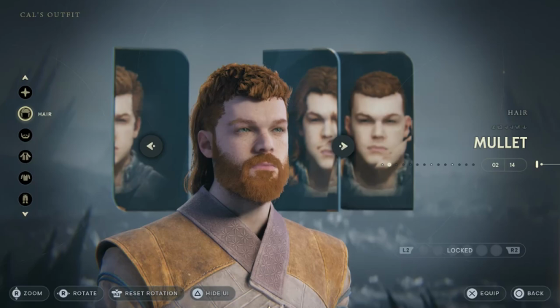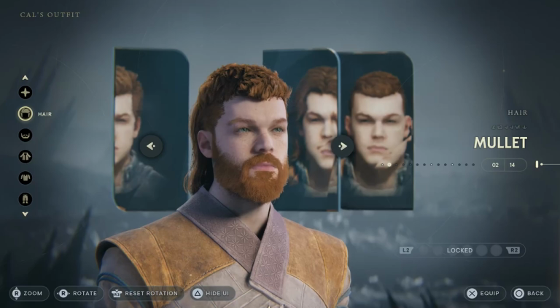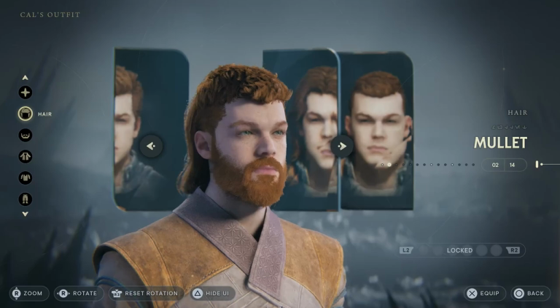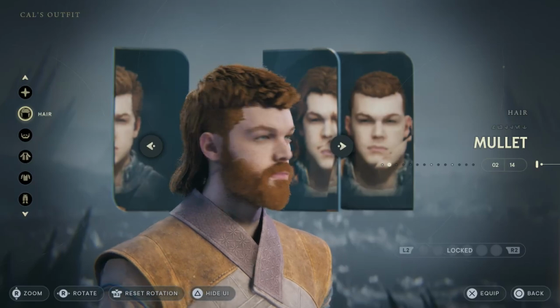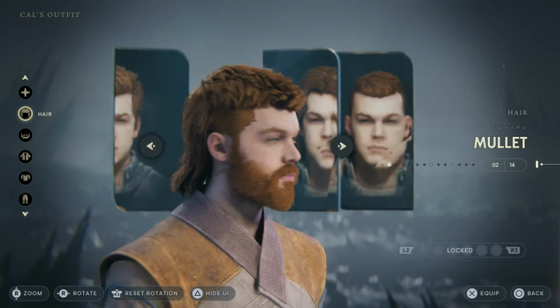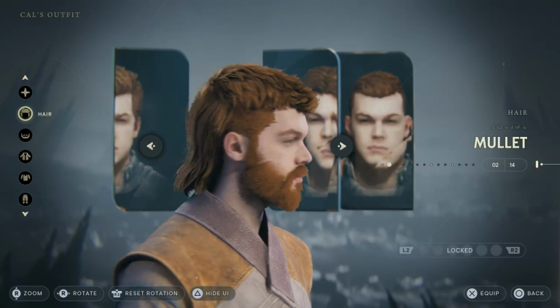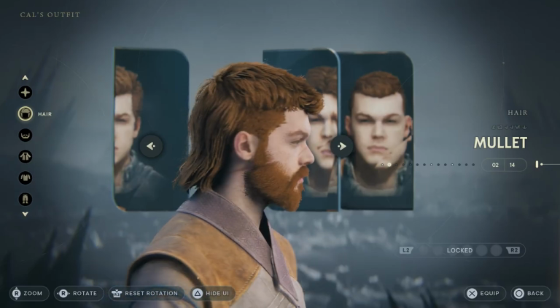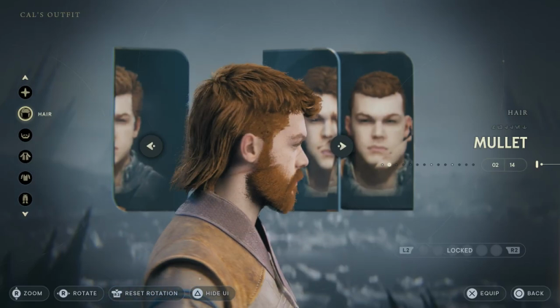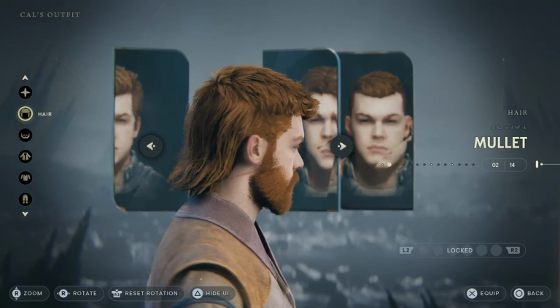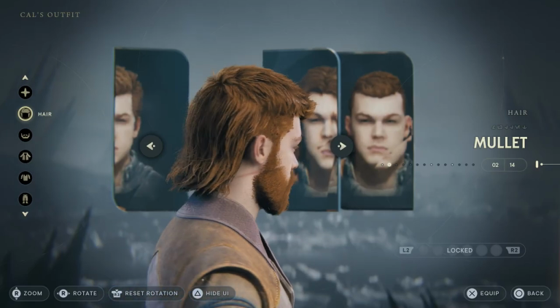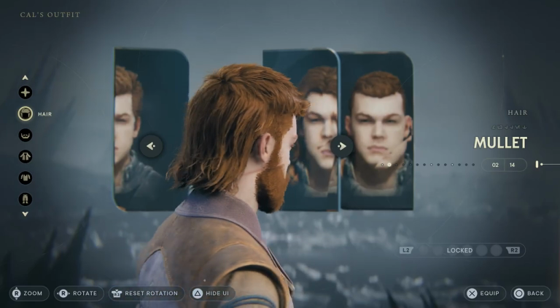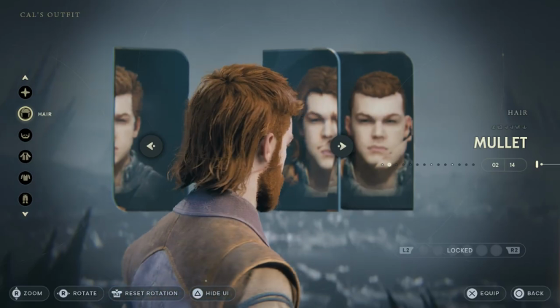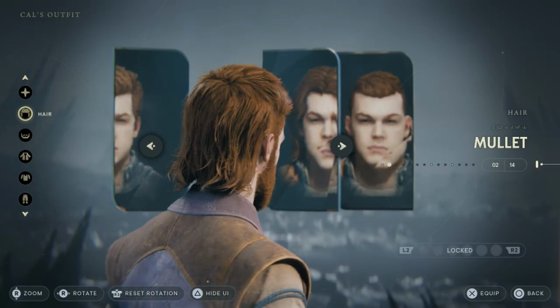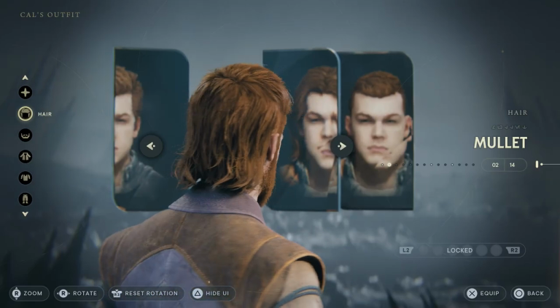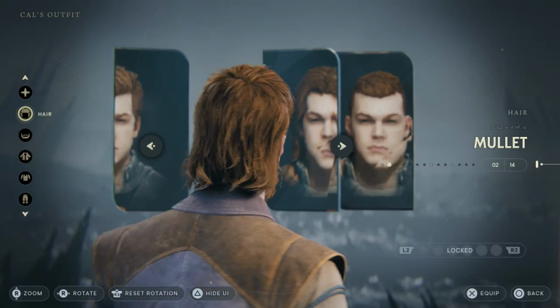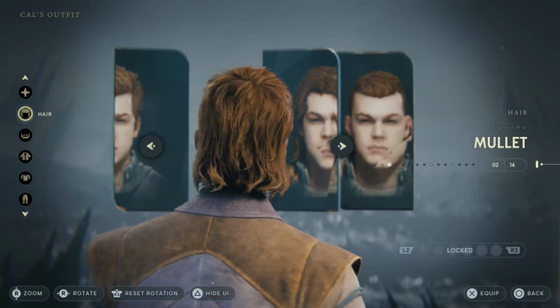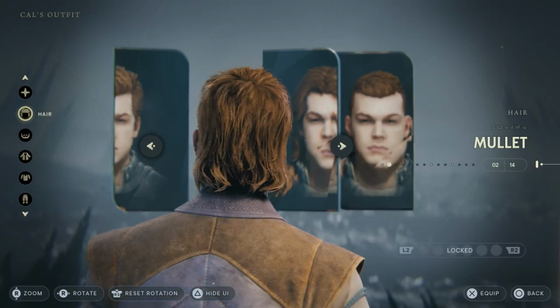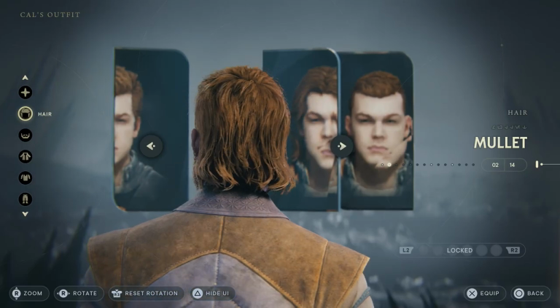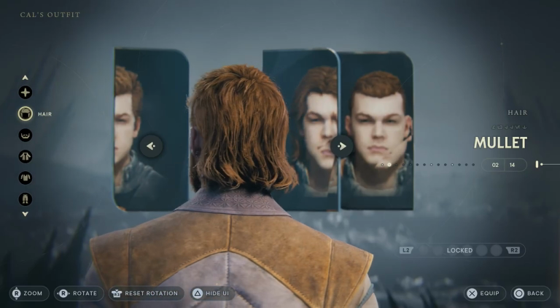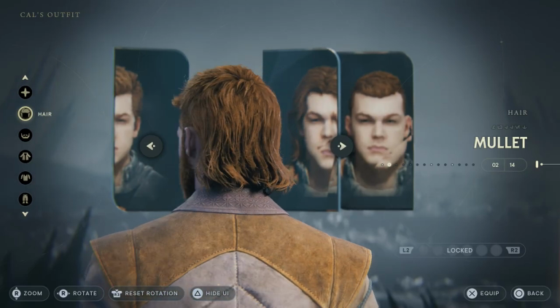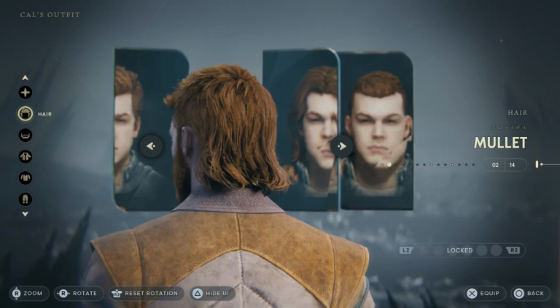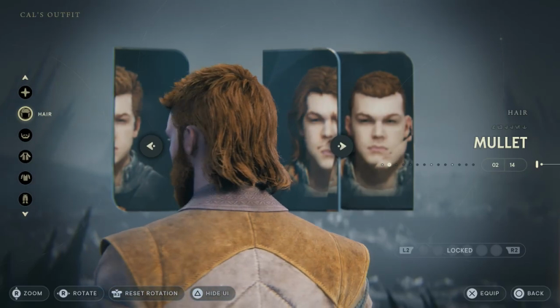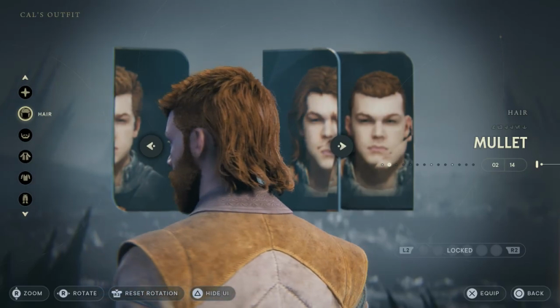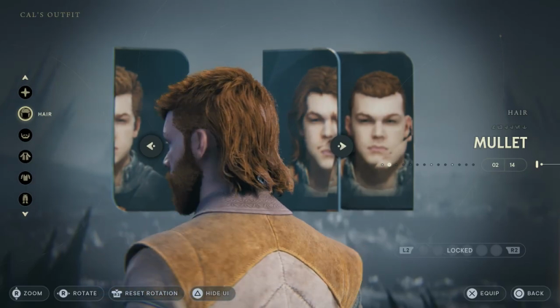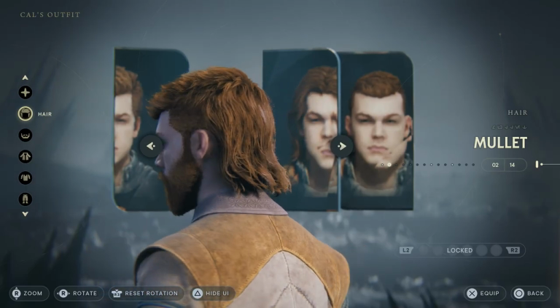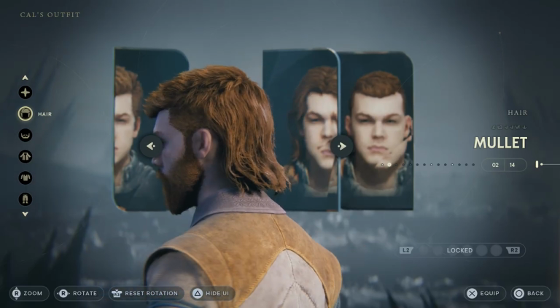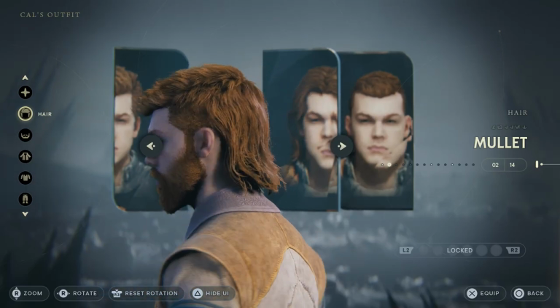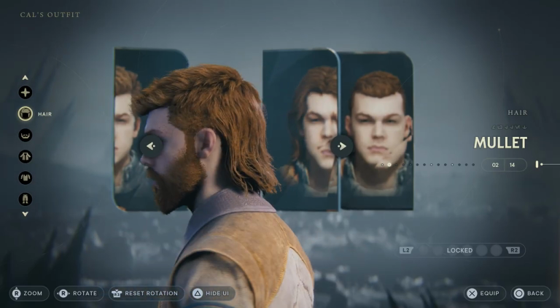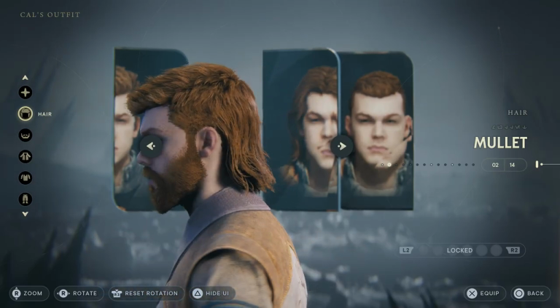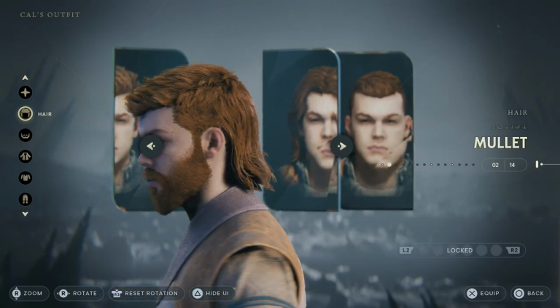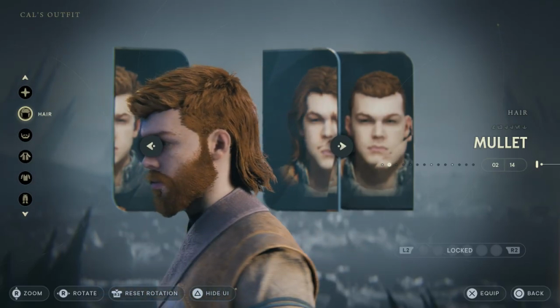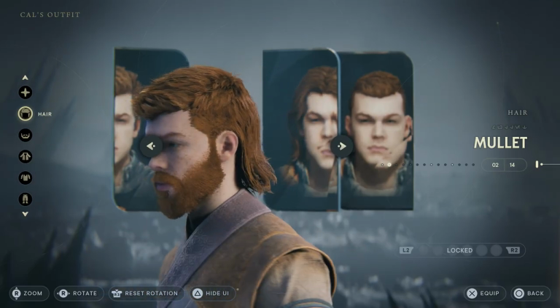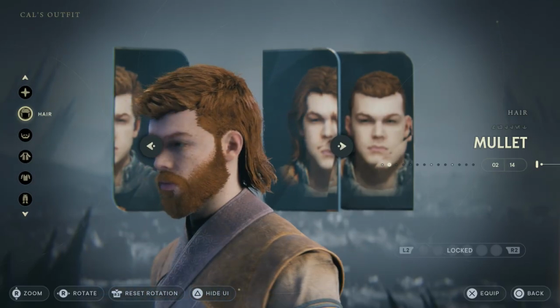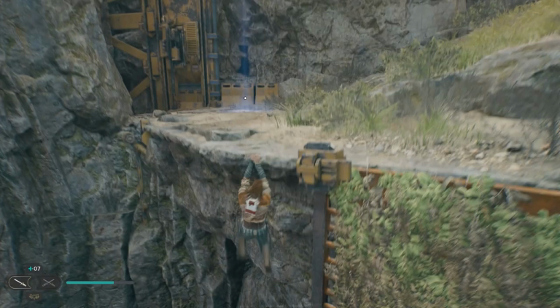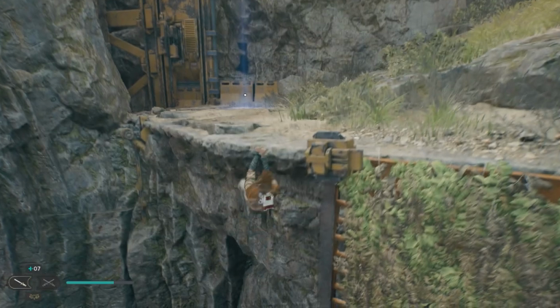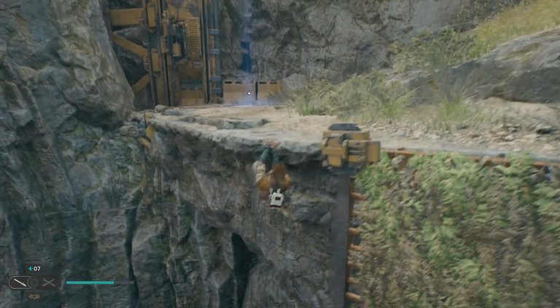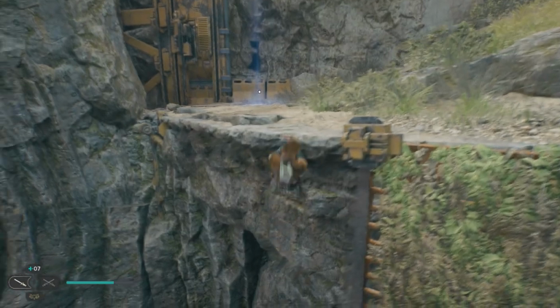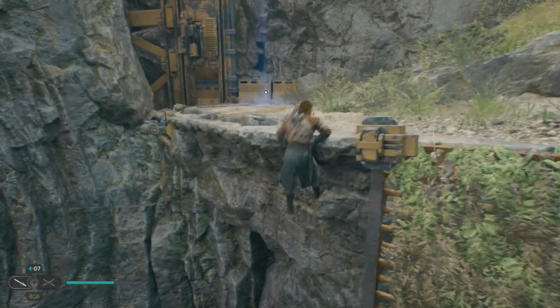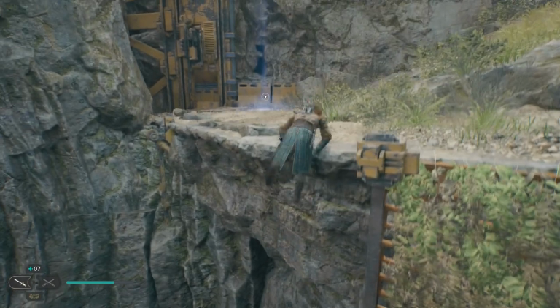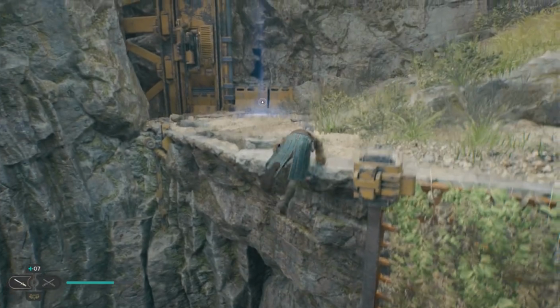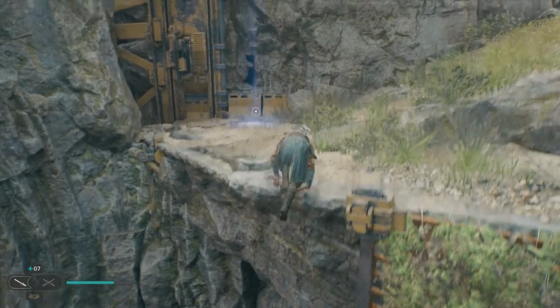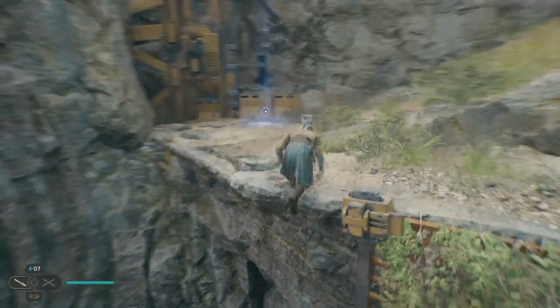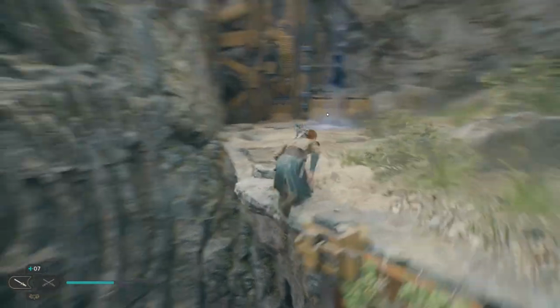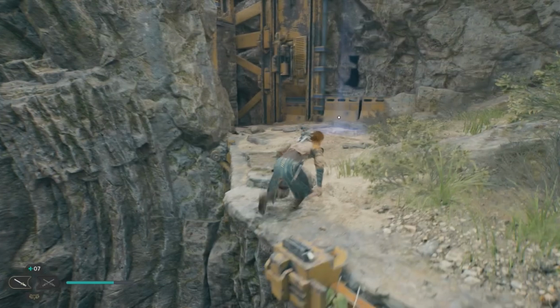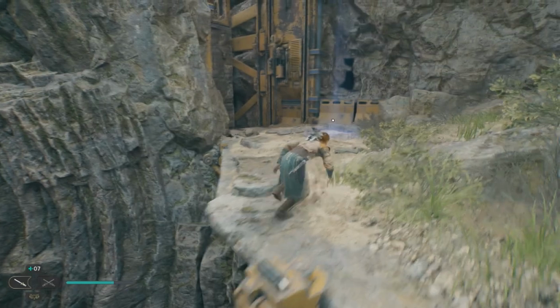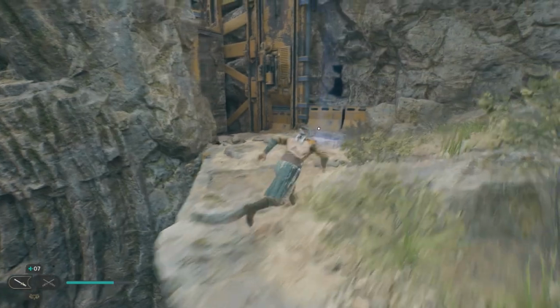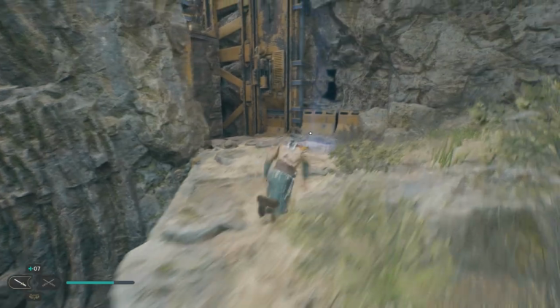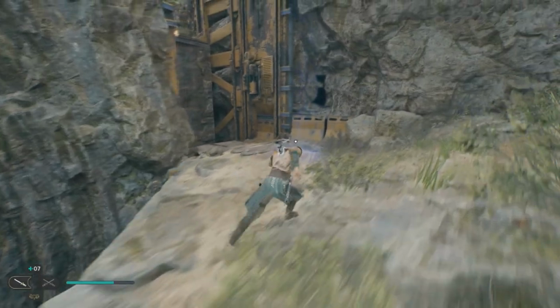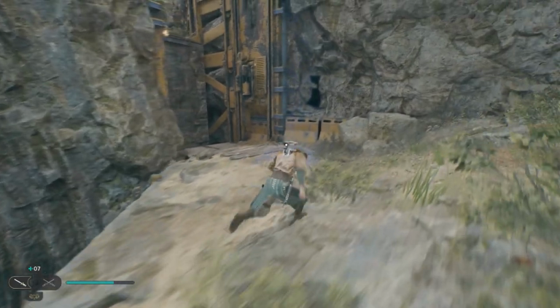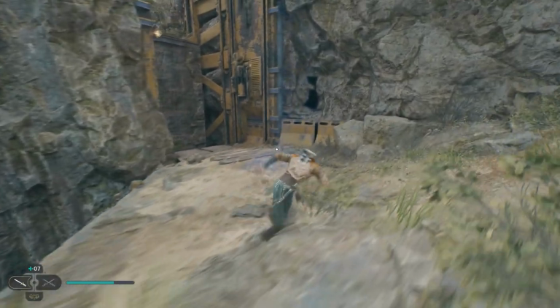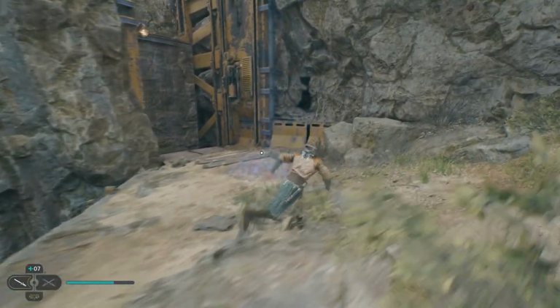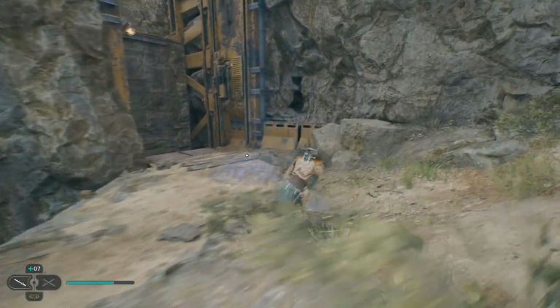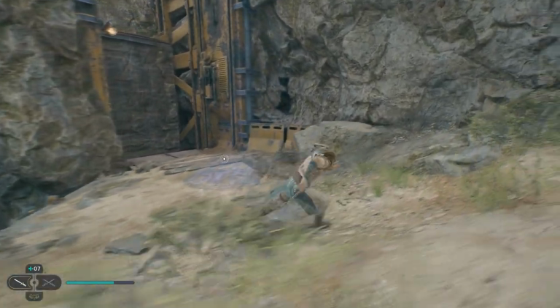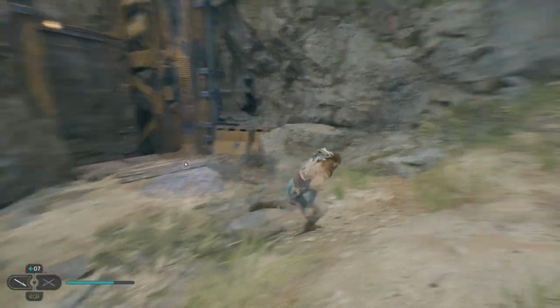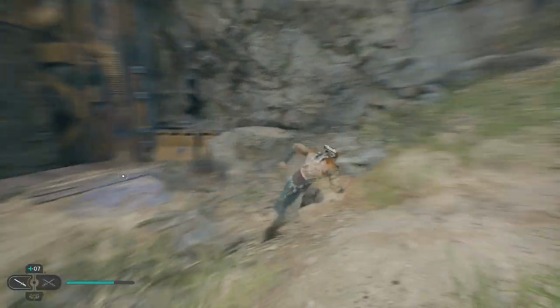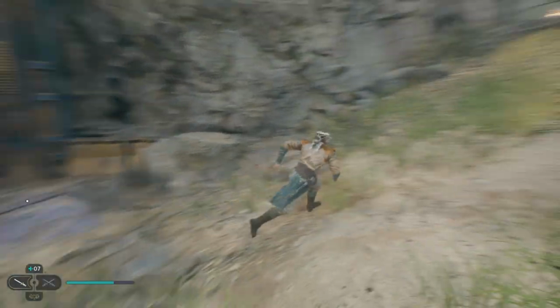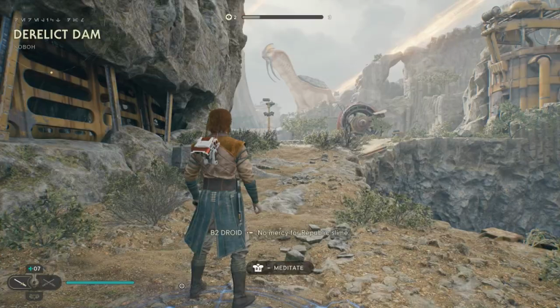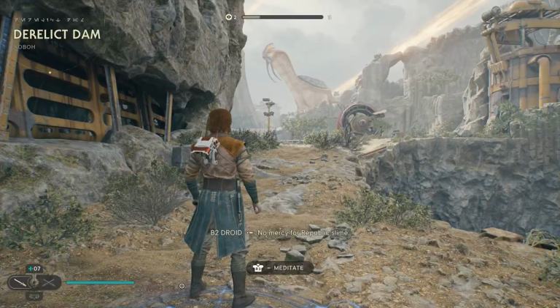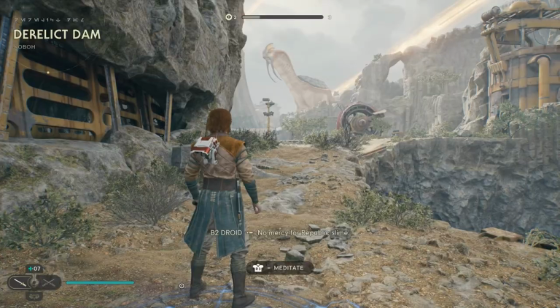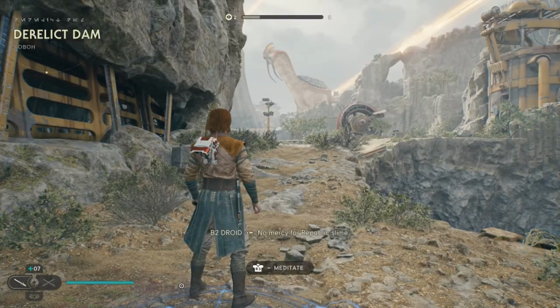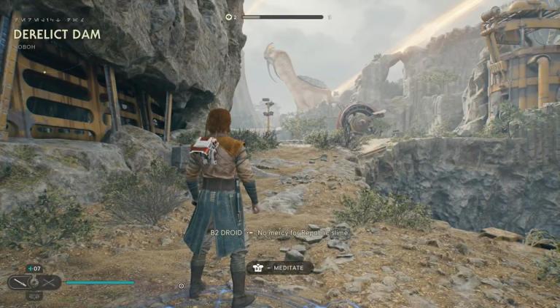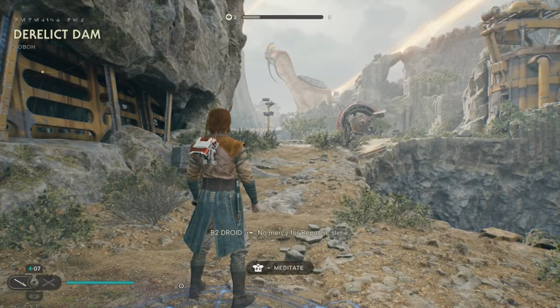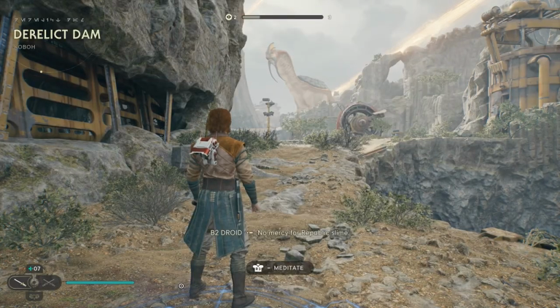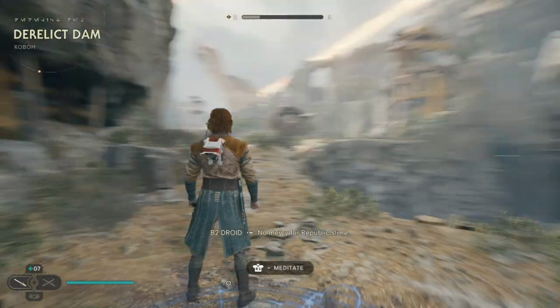The mullet in Jedi Survivor is actually a lot easier to find than you might think, and can be found within the first few hours of the game. Once you get to Kobo, you'll eventually come to the derelict dam.